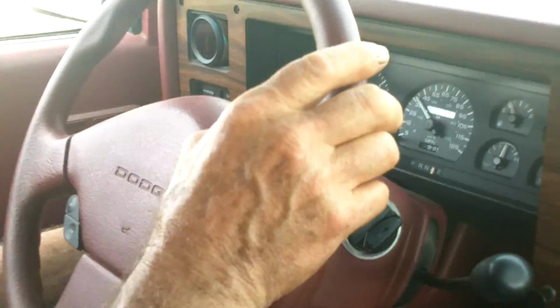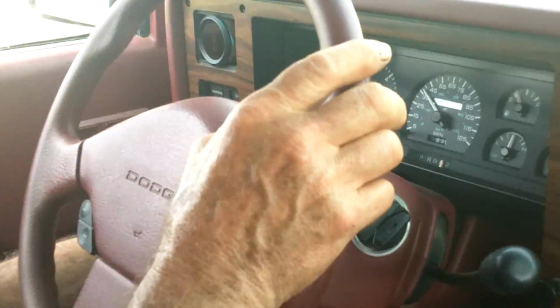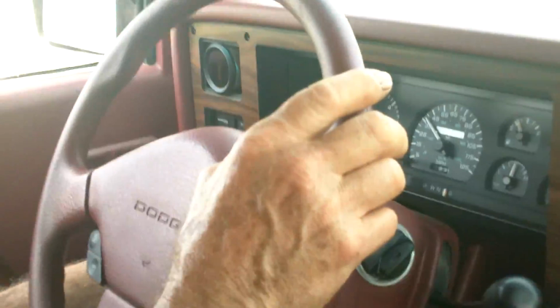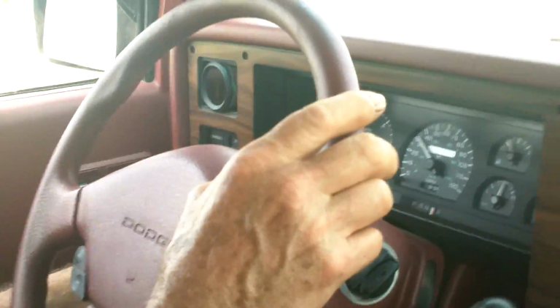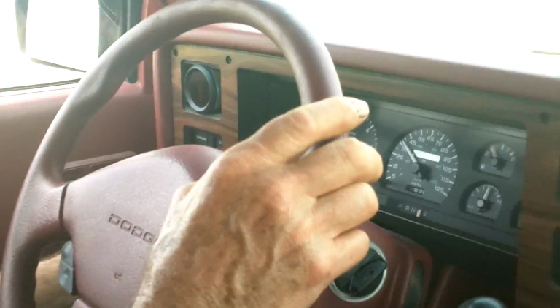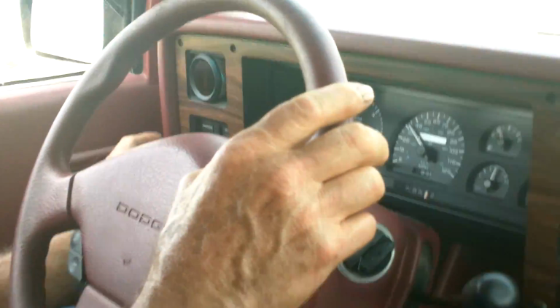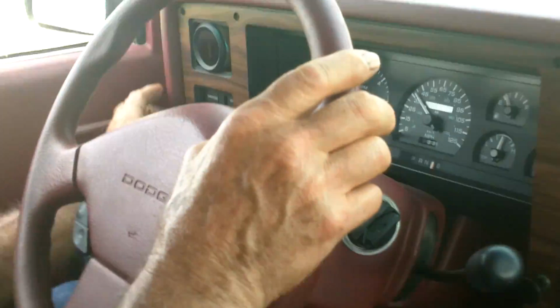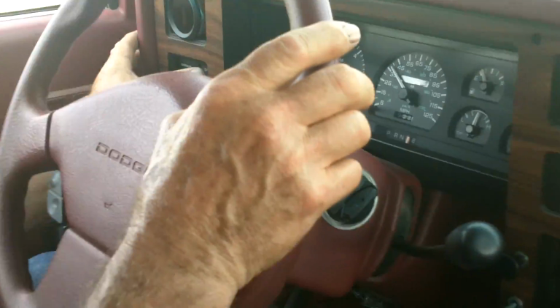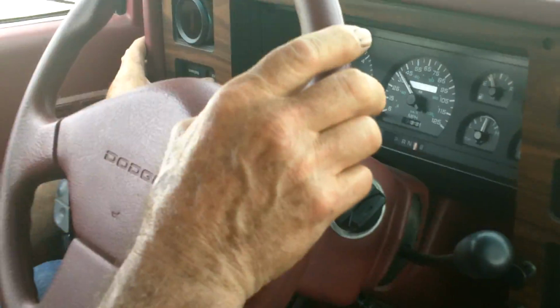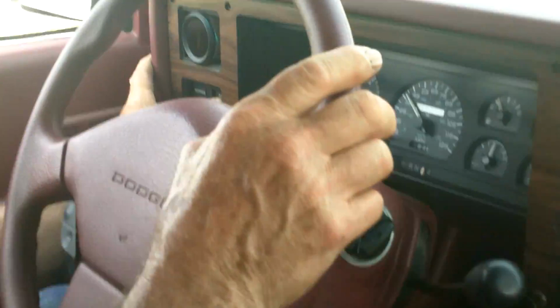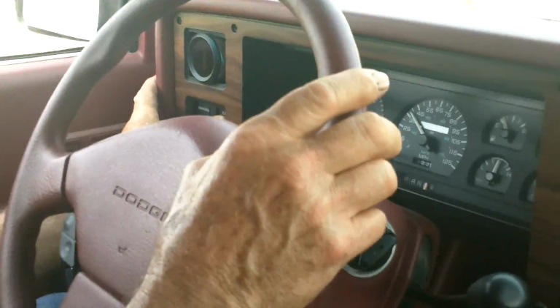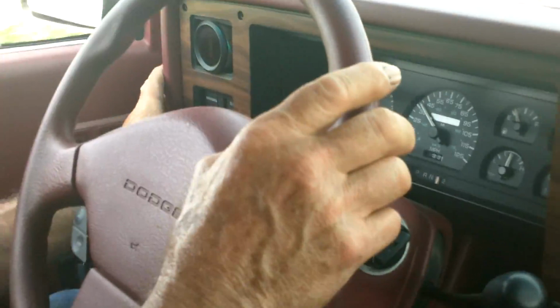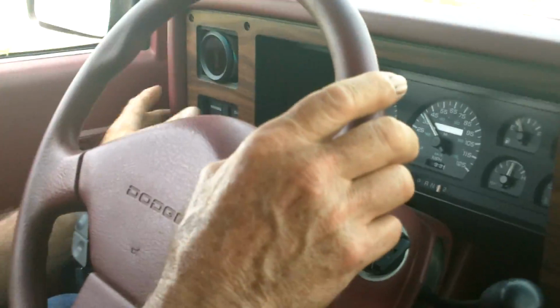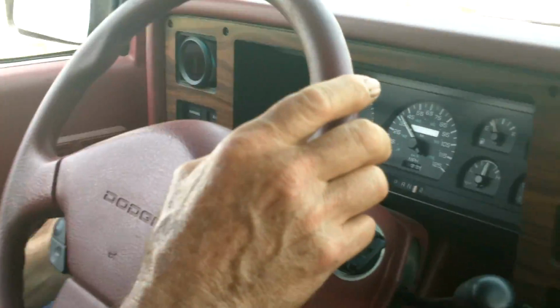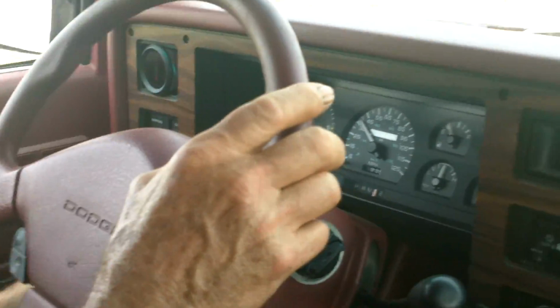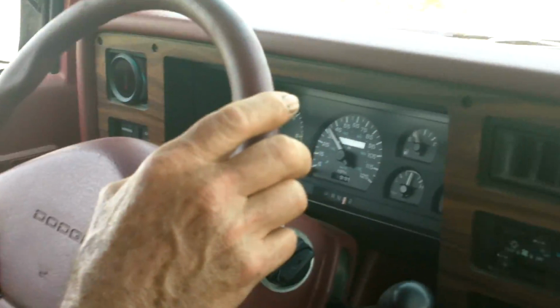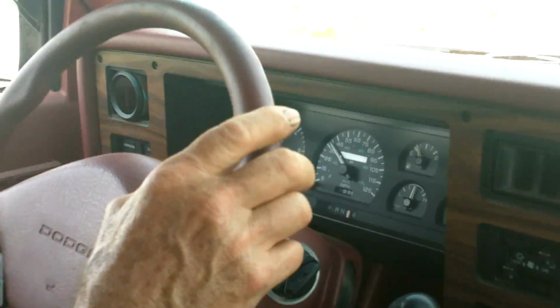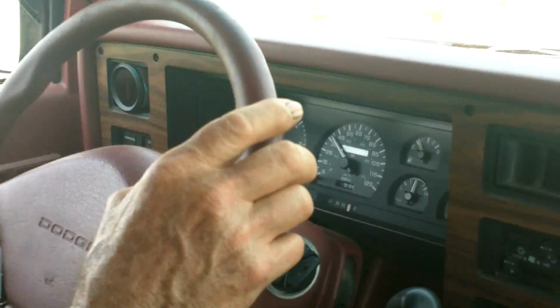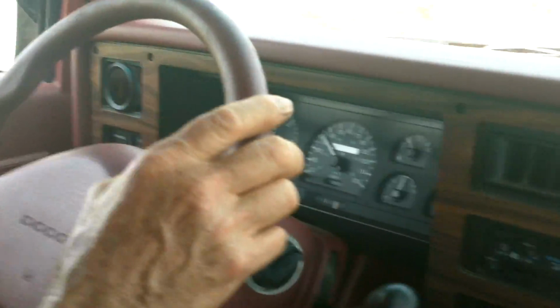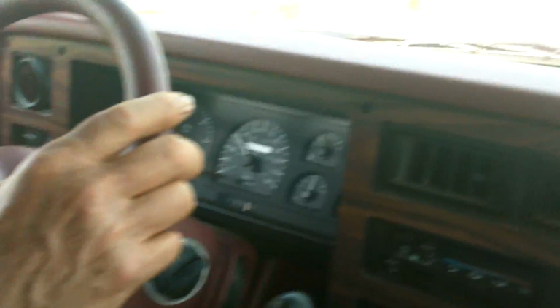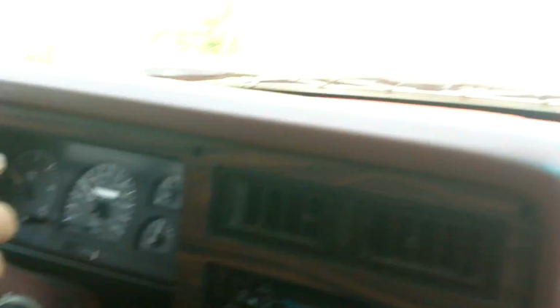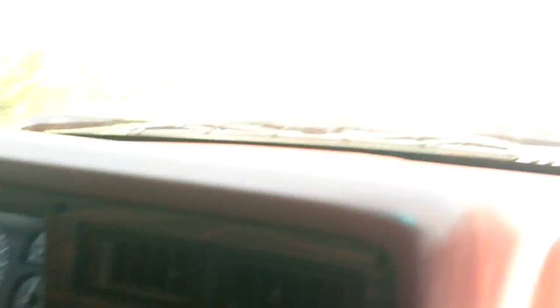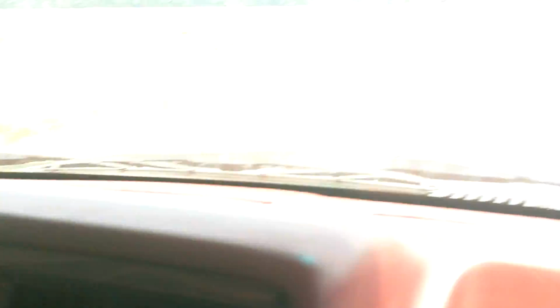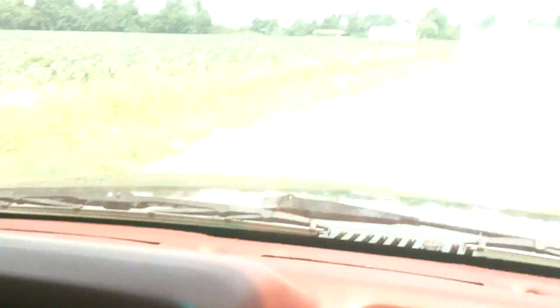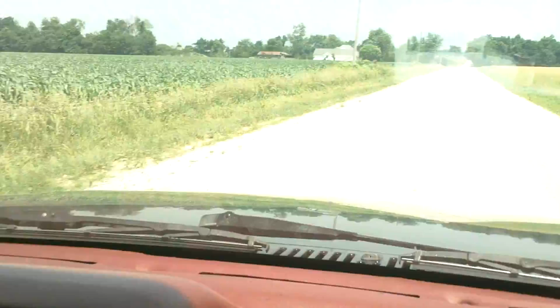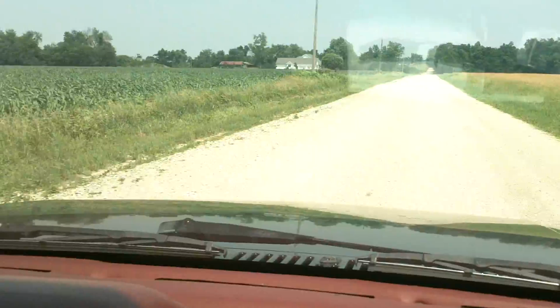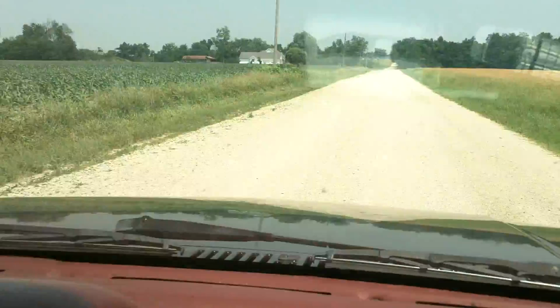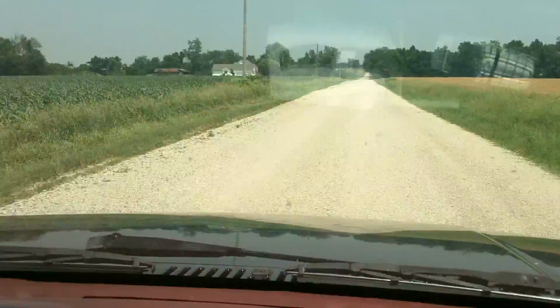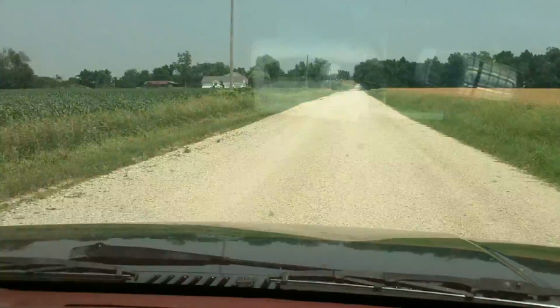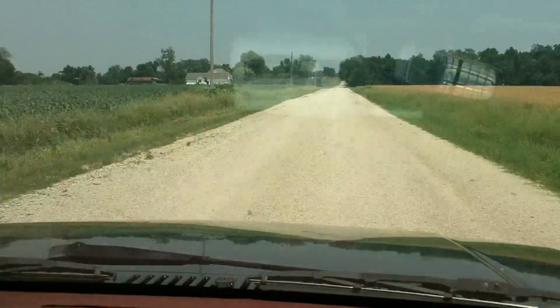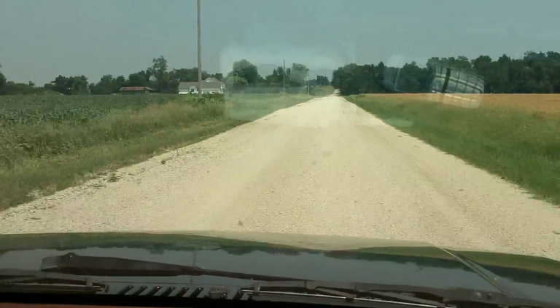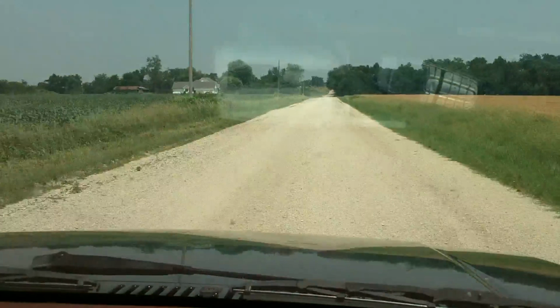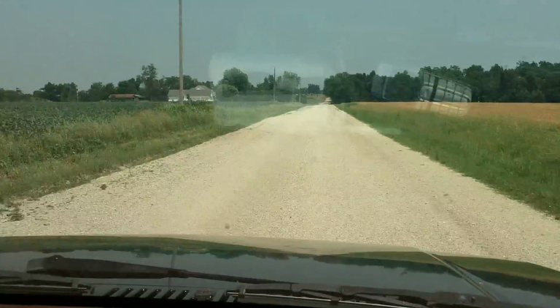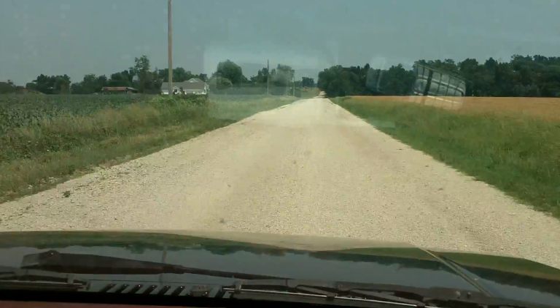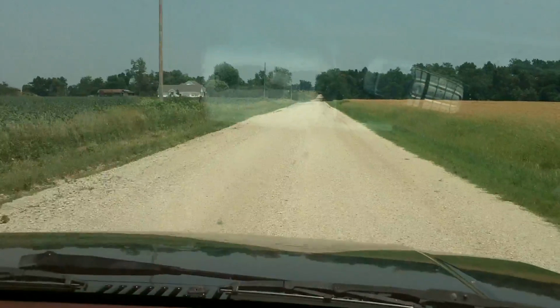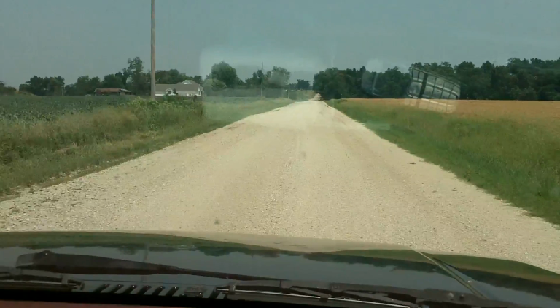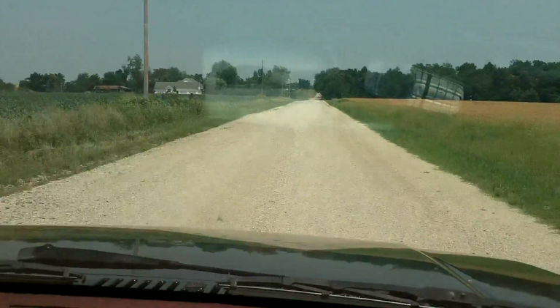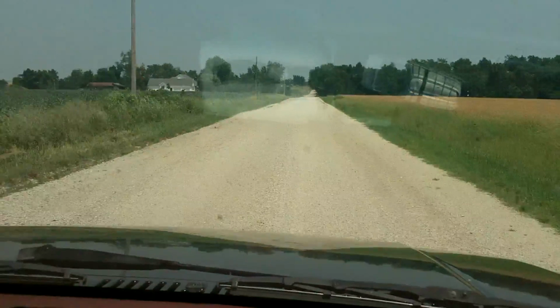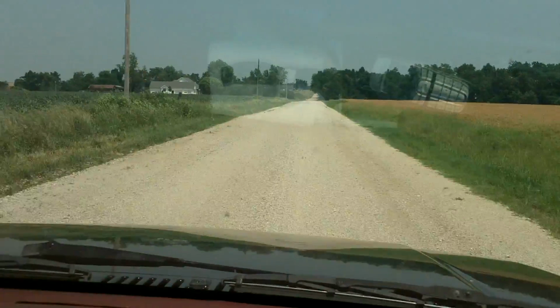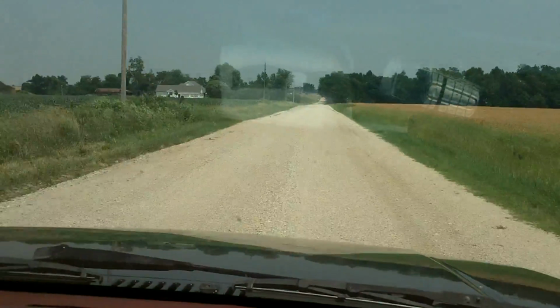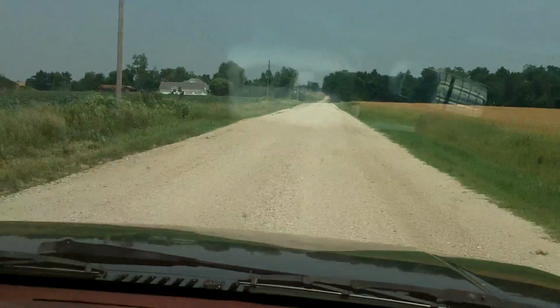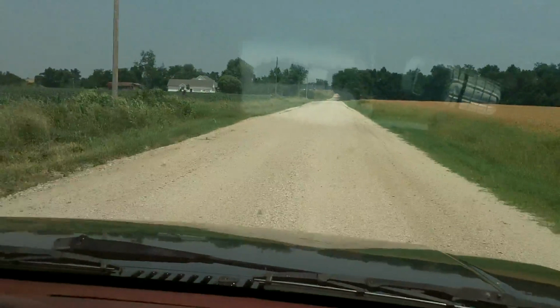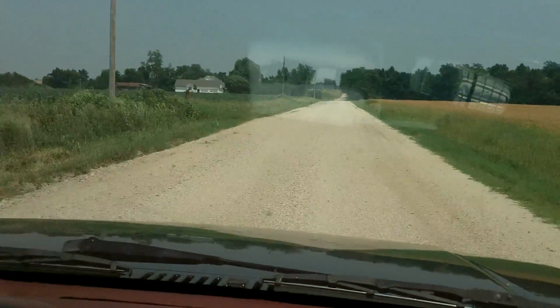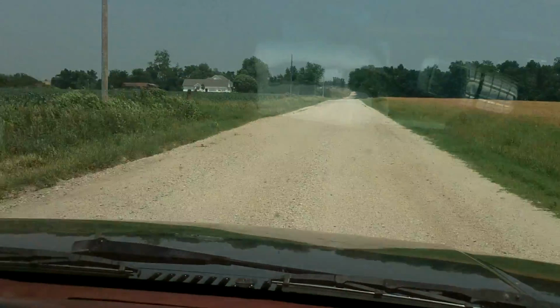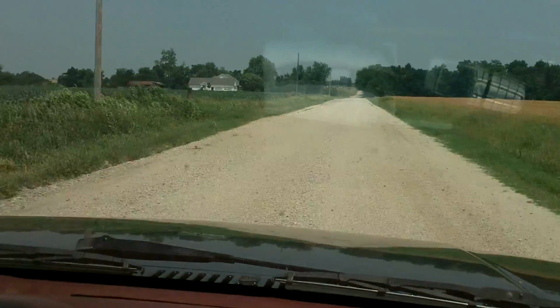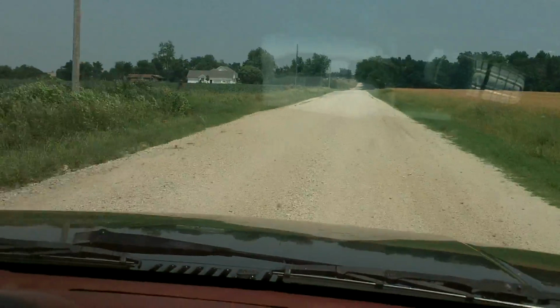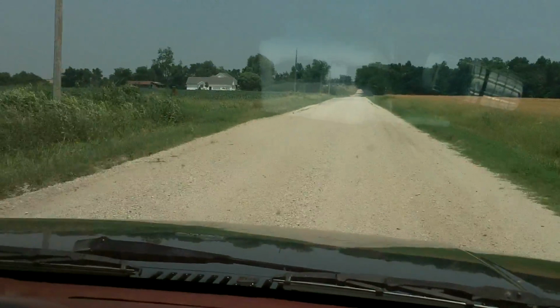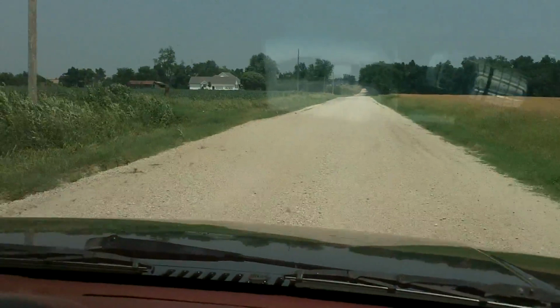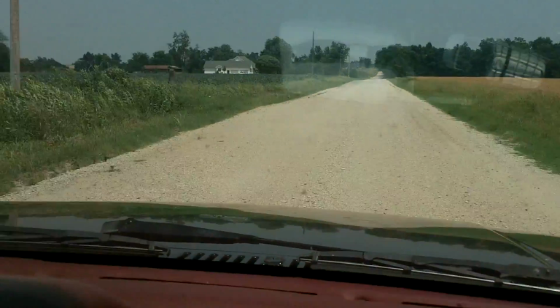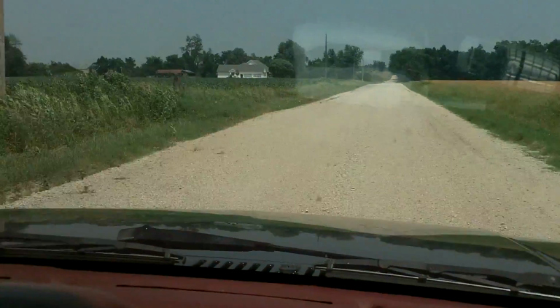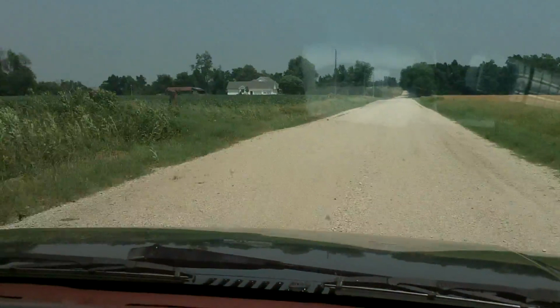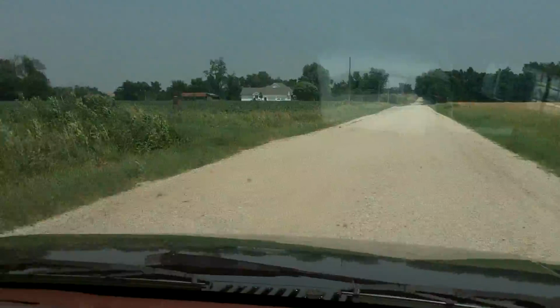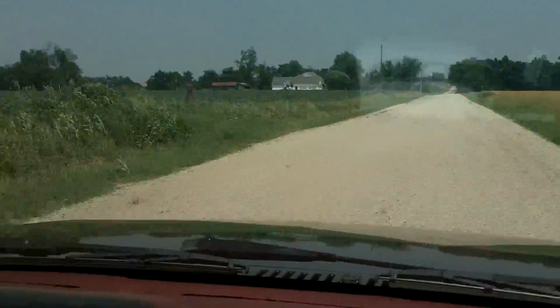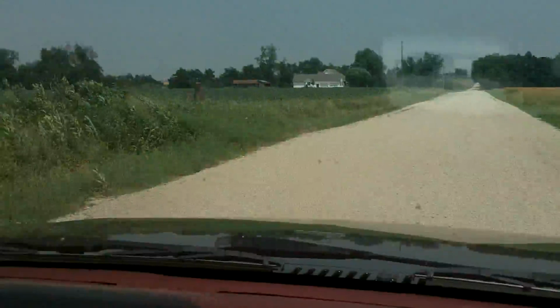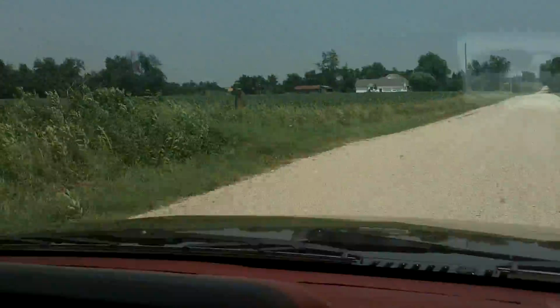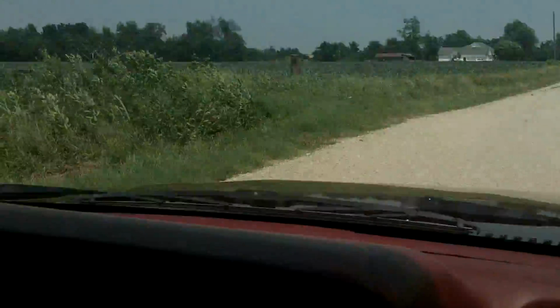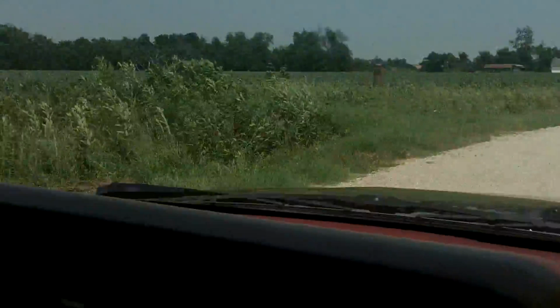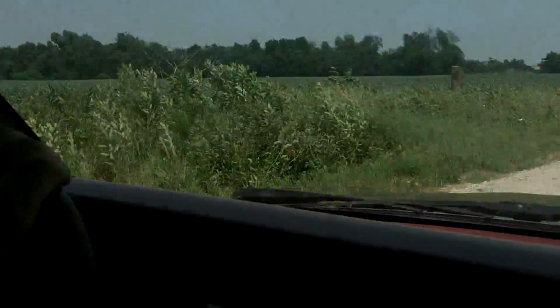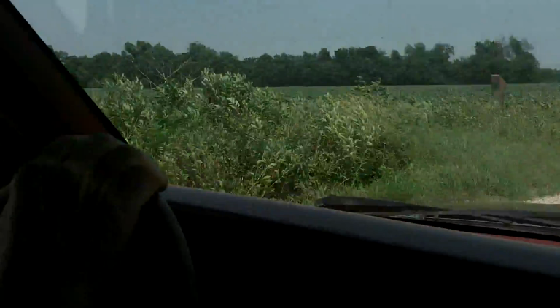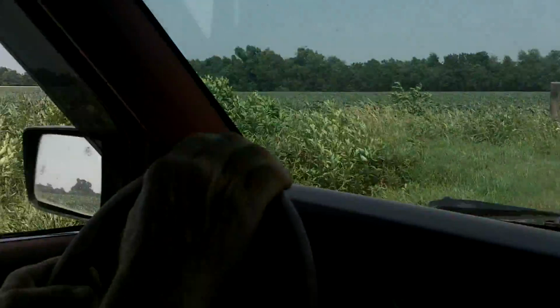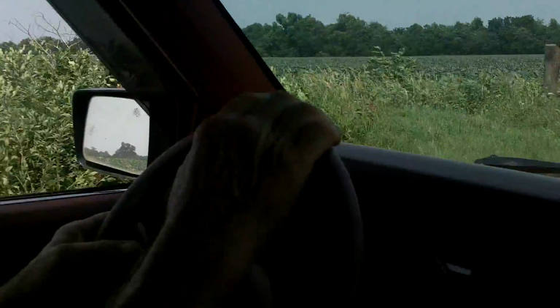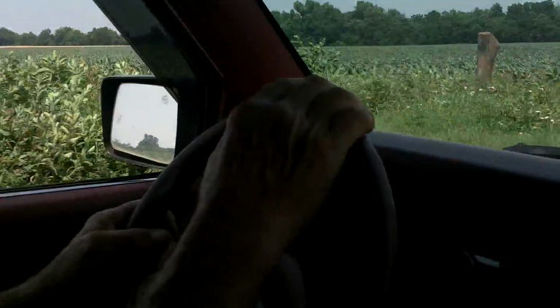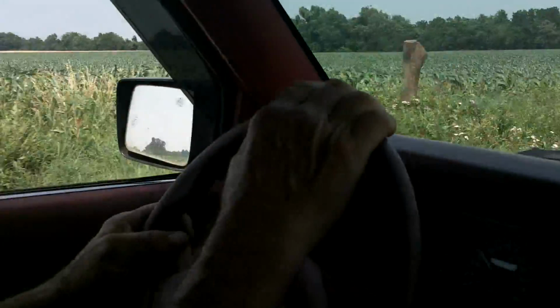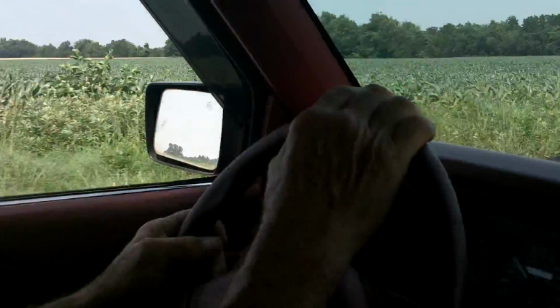All right, so now we're in Wayne's truck, headed down the road, and we're going down the road on 100% wood gas, right, Wayne? Correct.